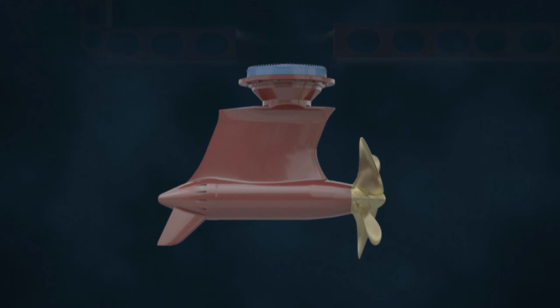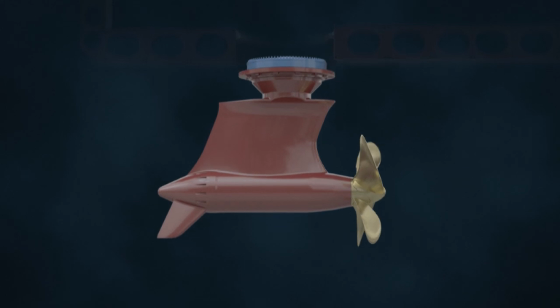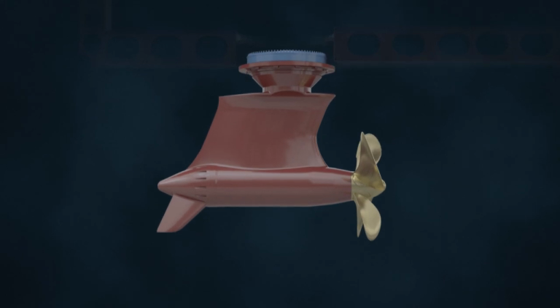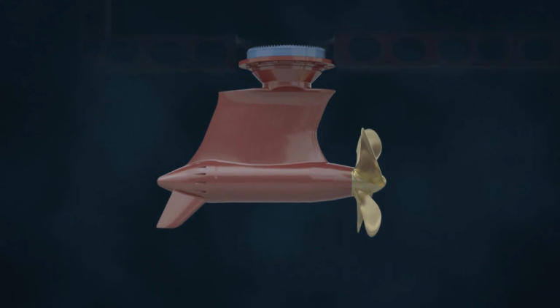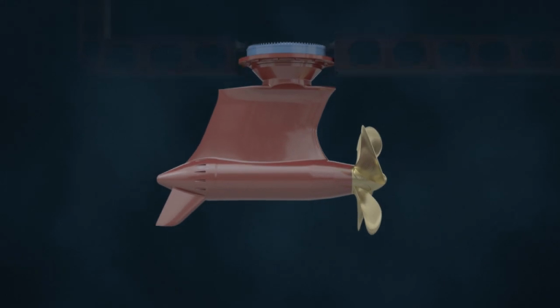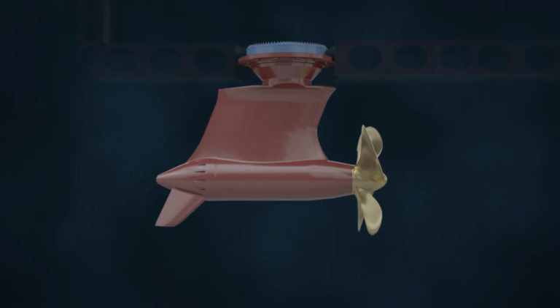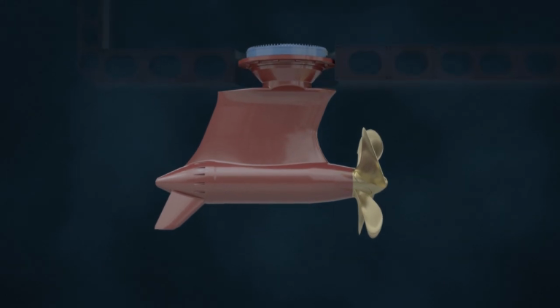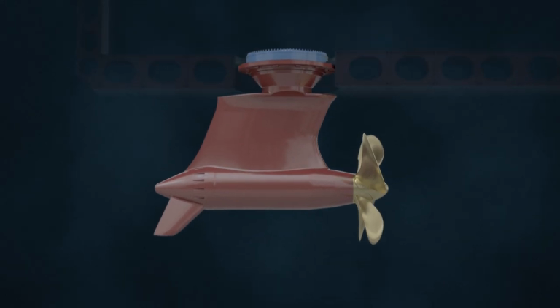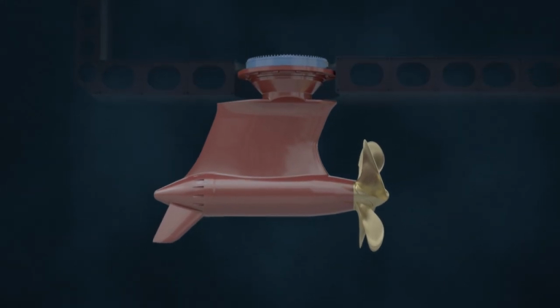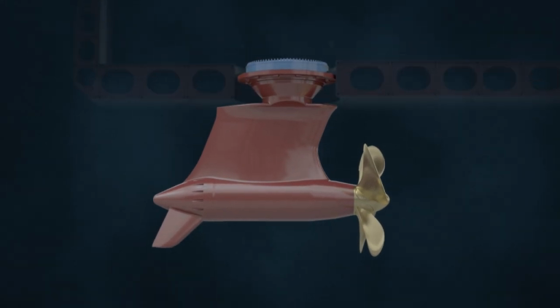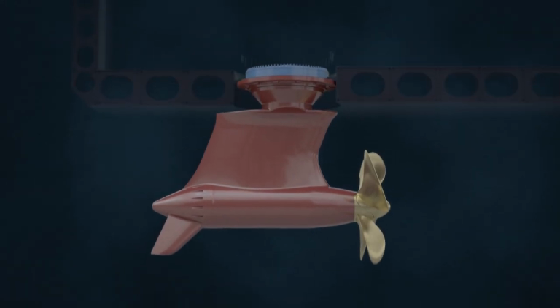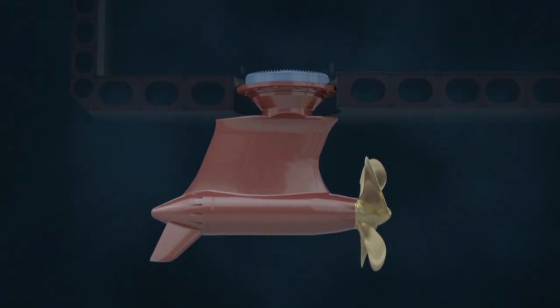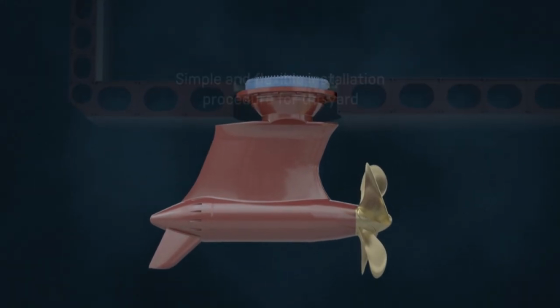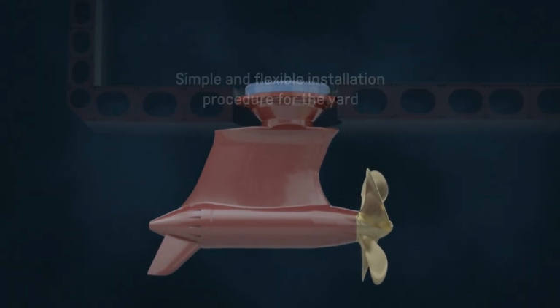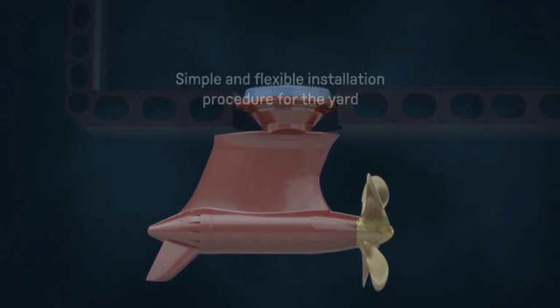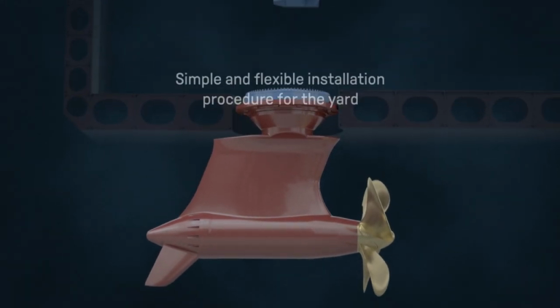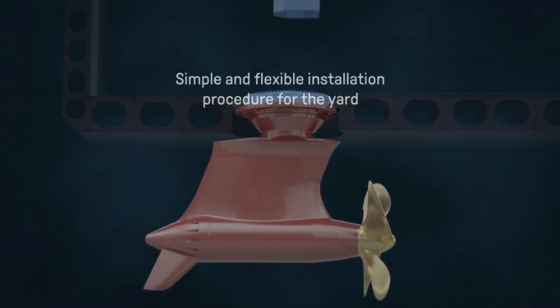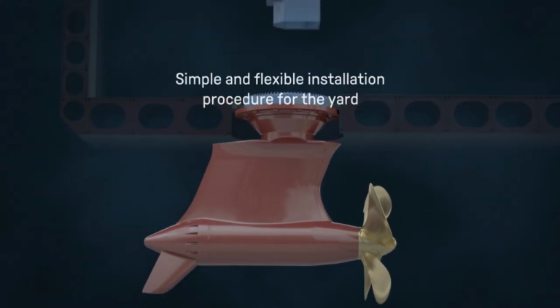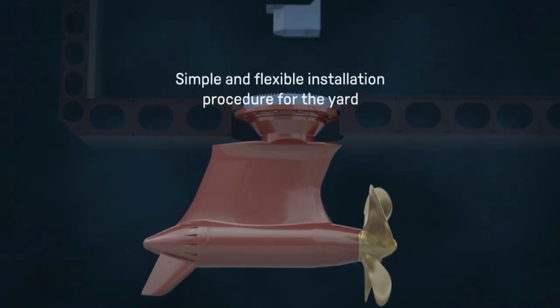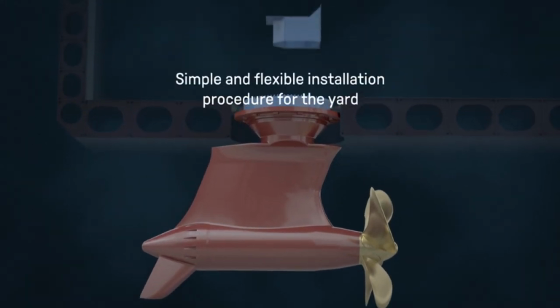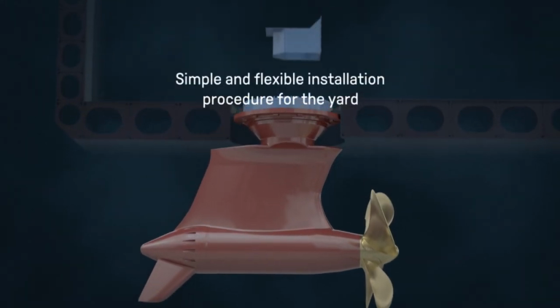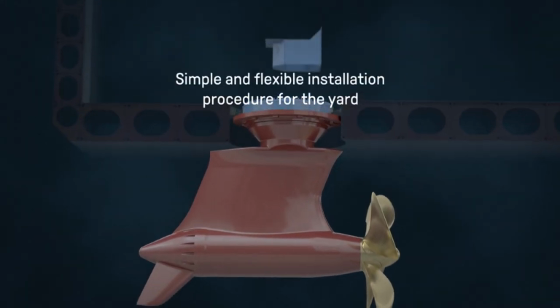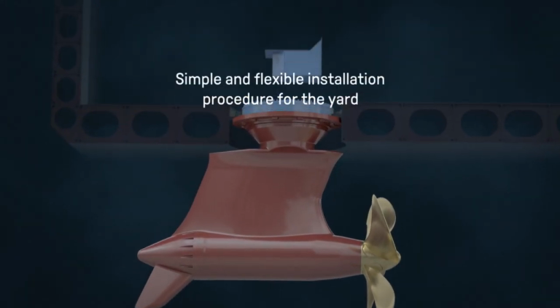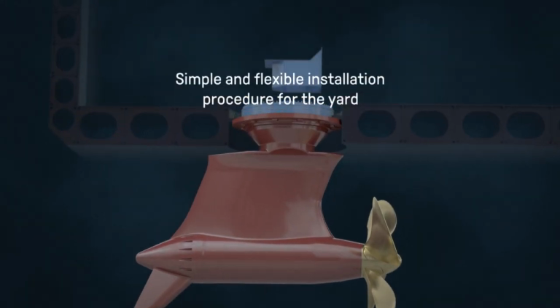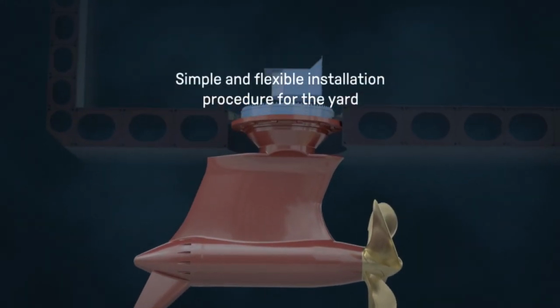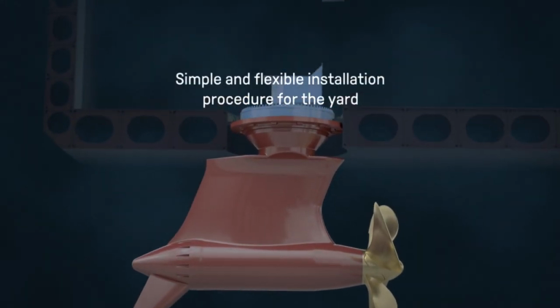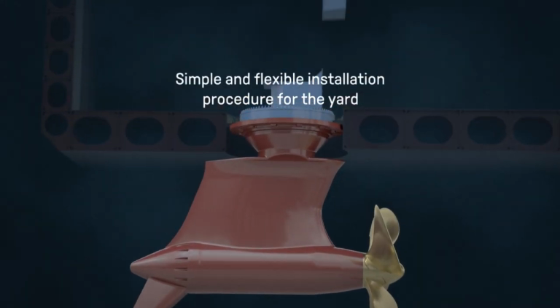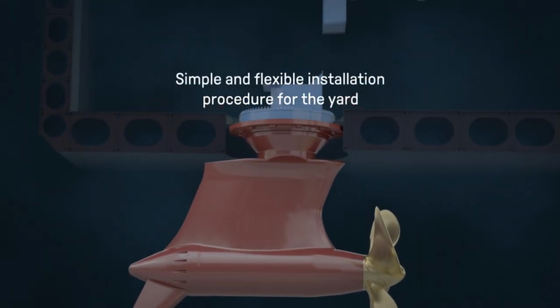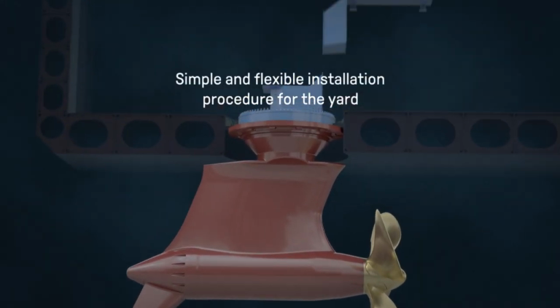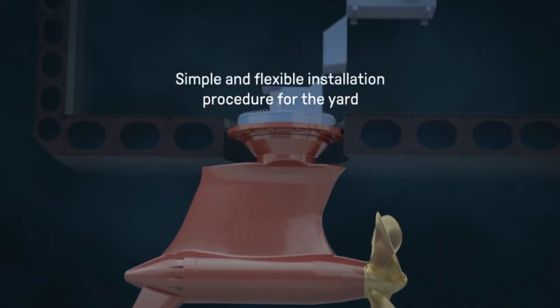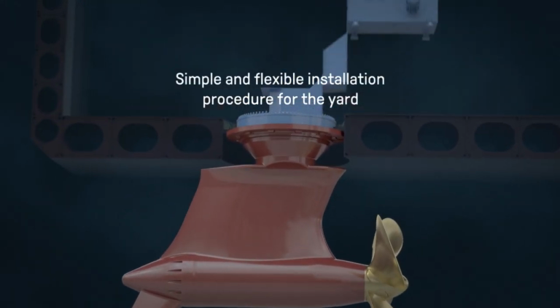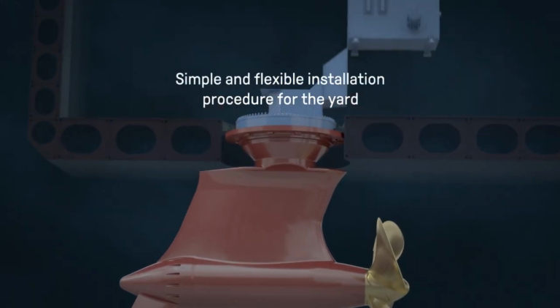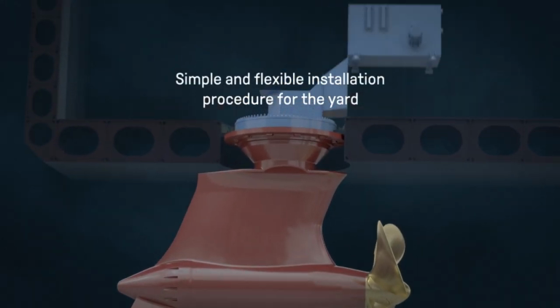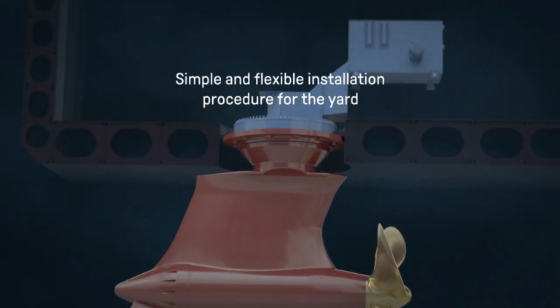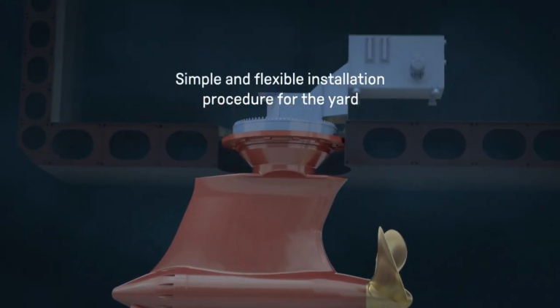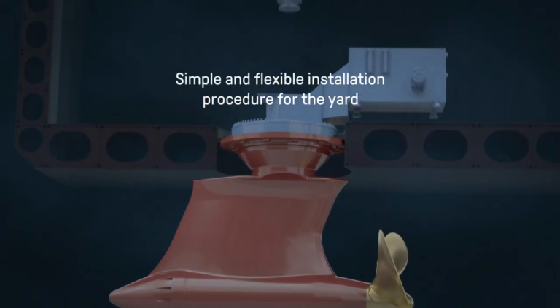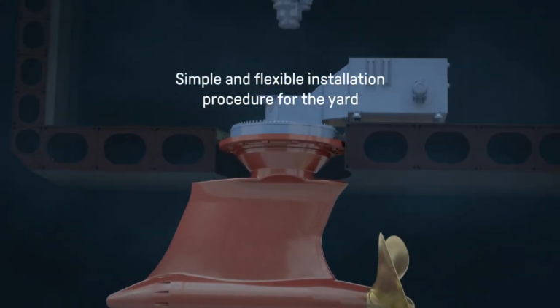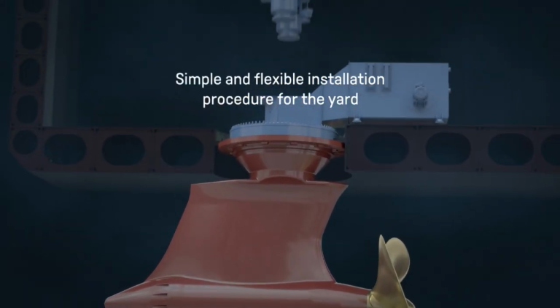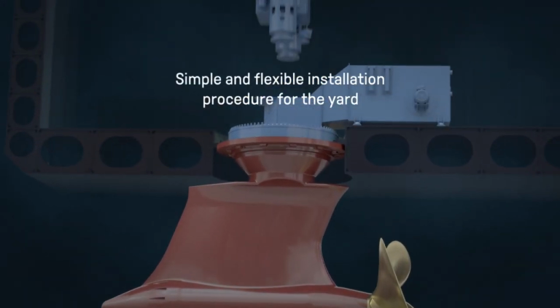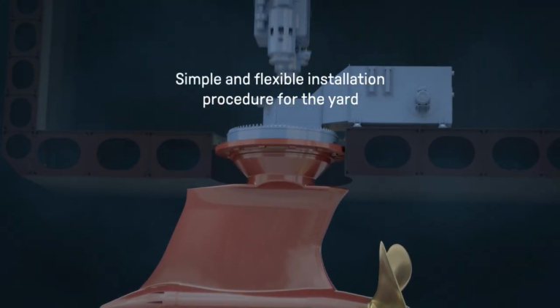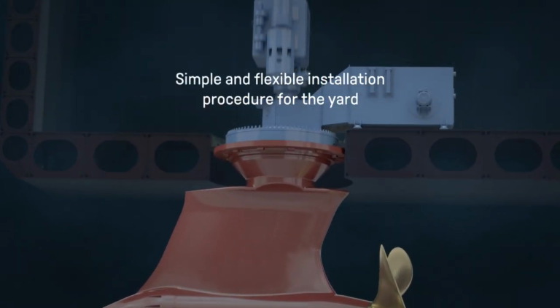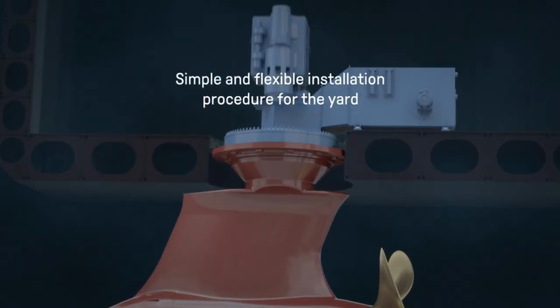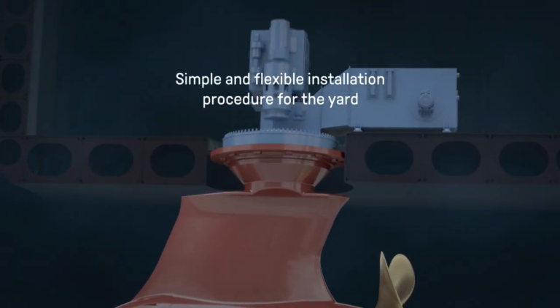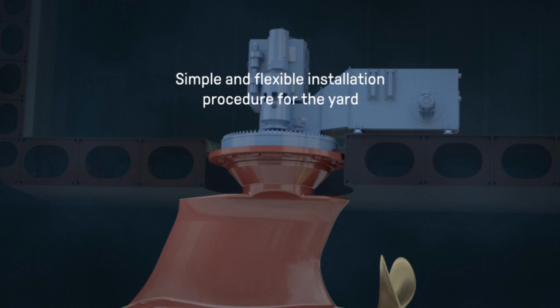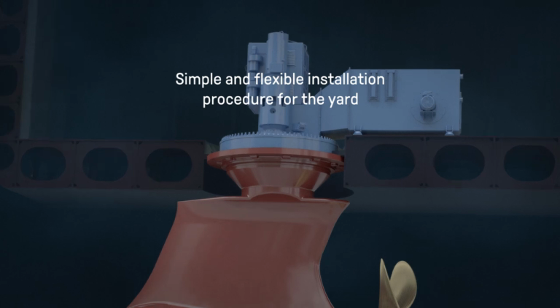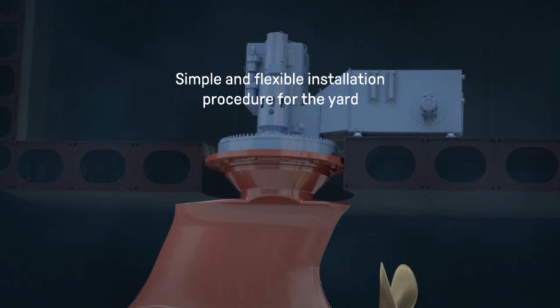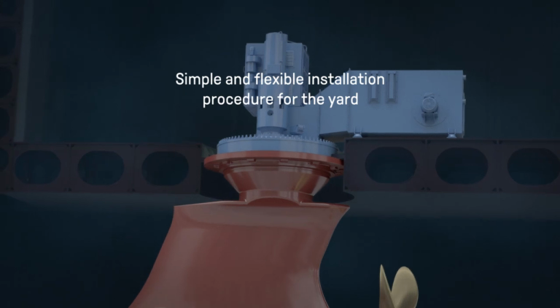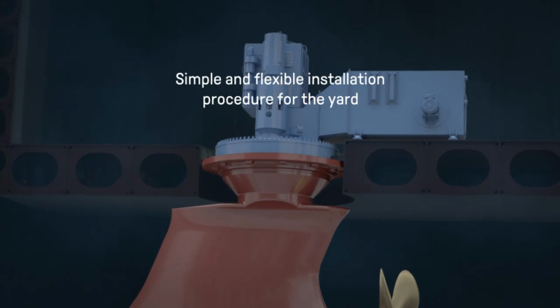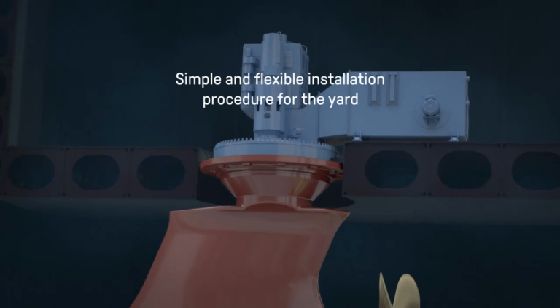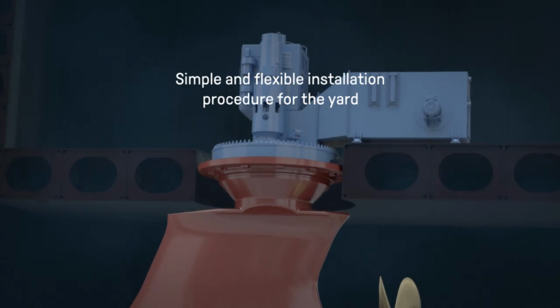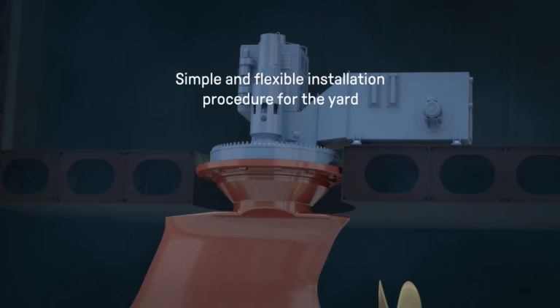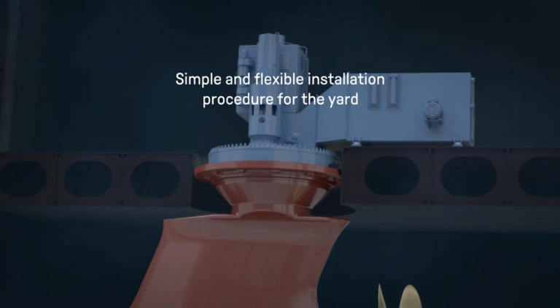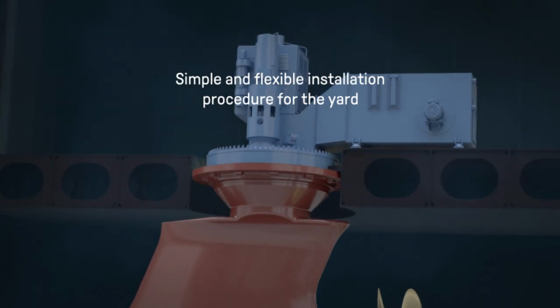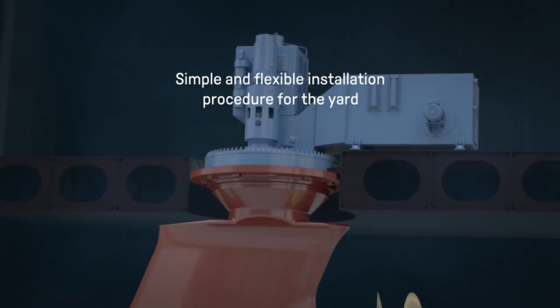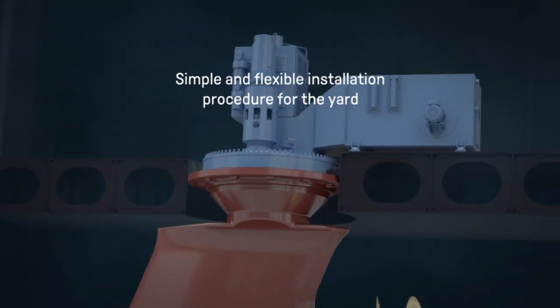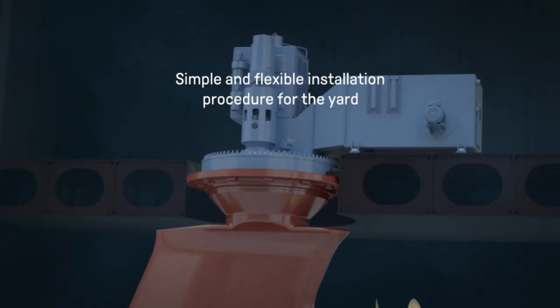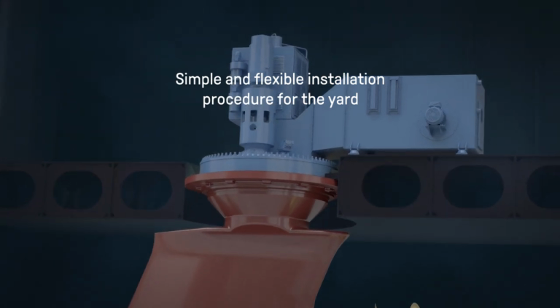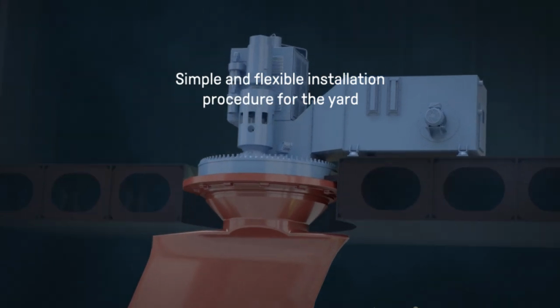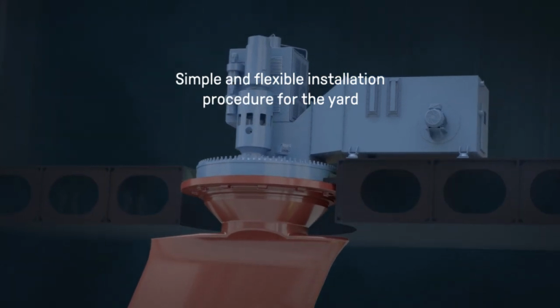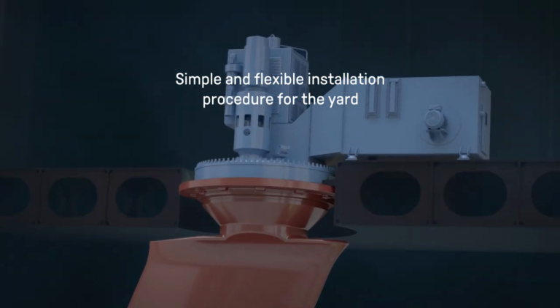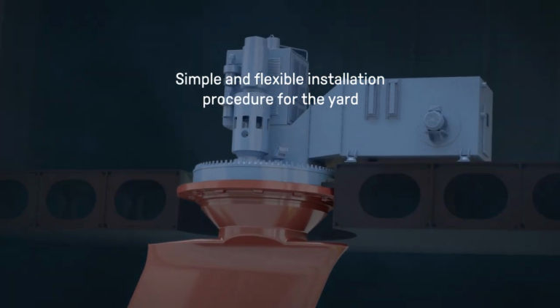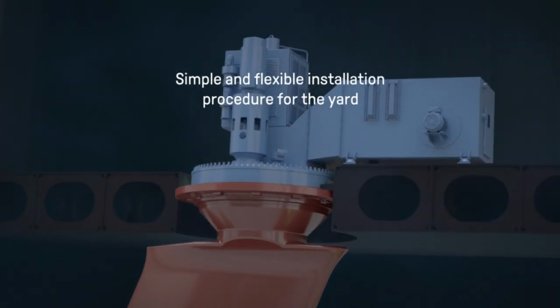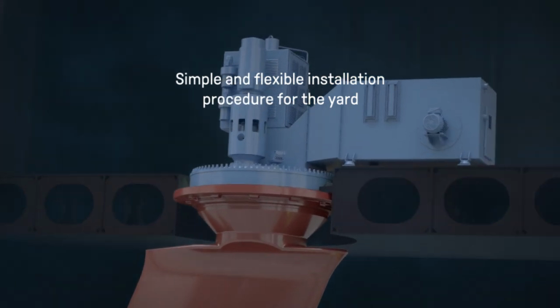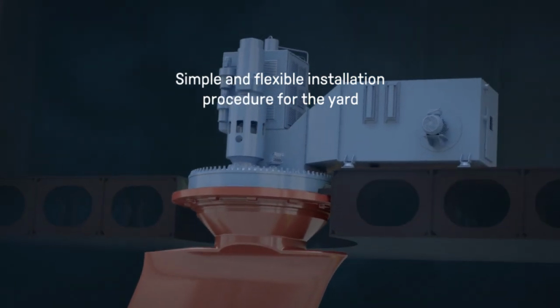Shipyards enjoy simple and flexible installation procedures, reliable project management, and efficient commissioning.